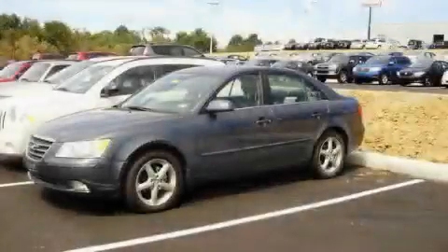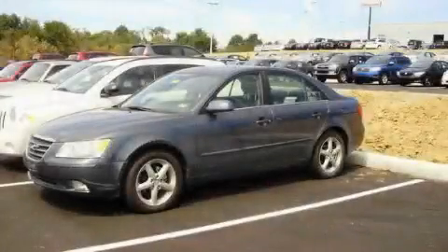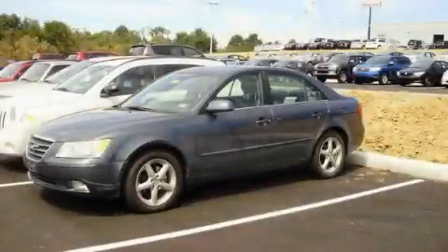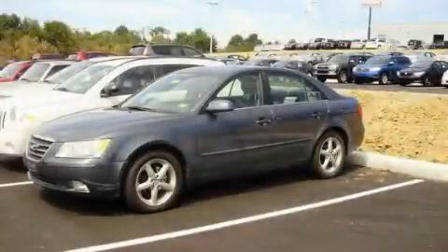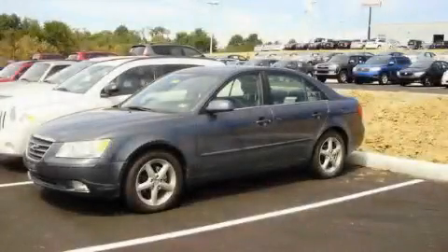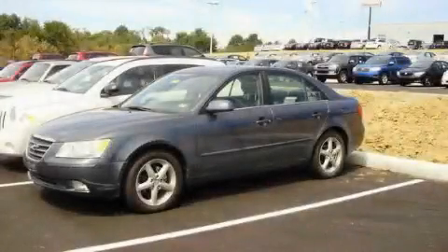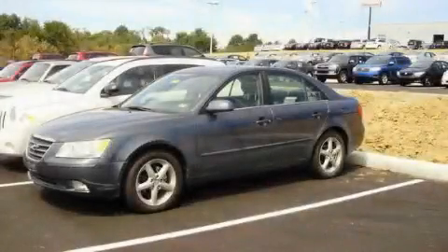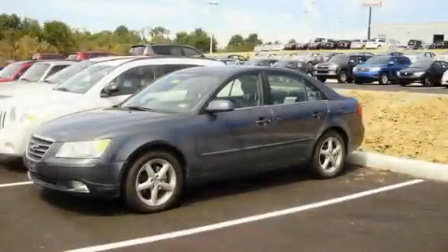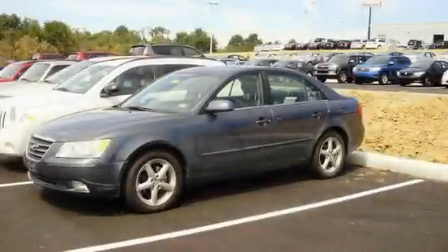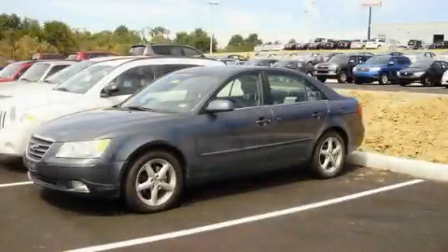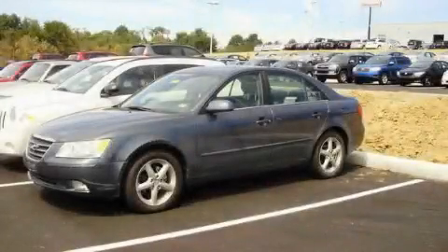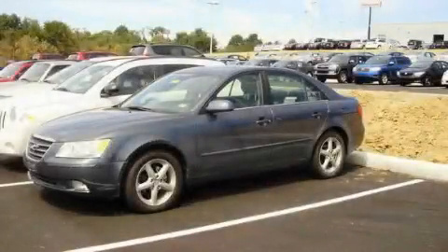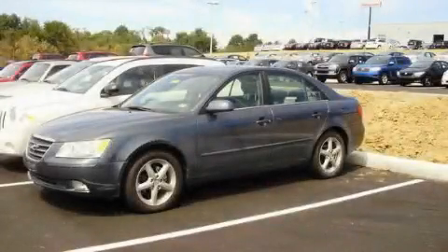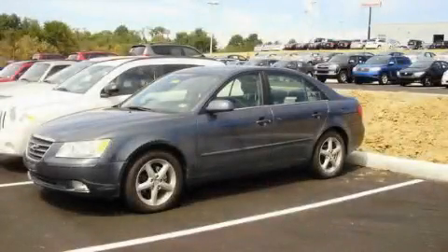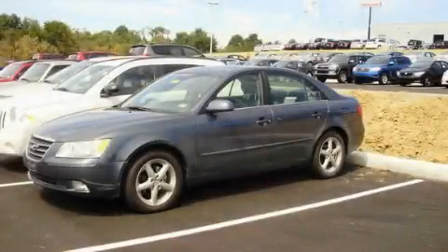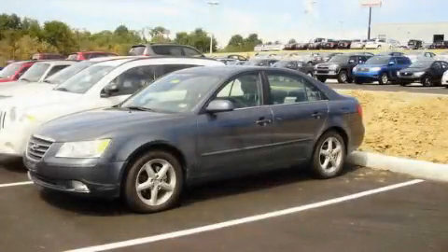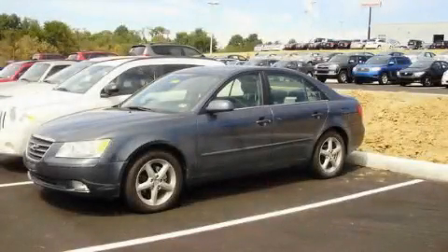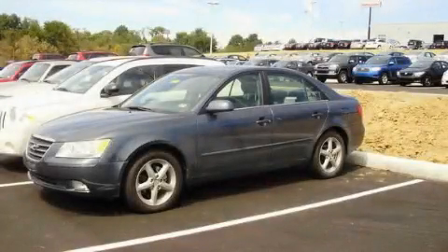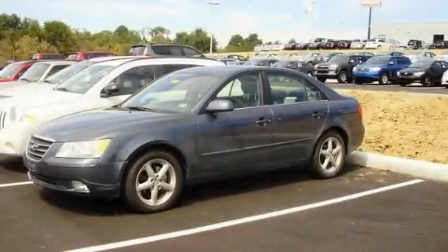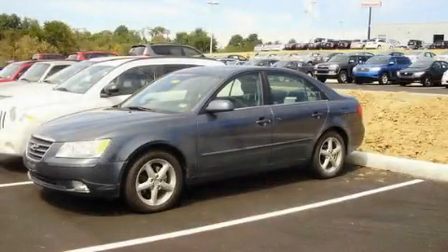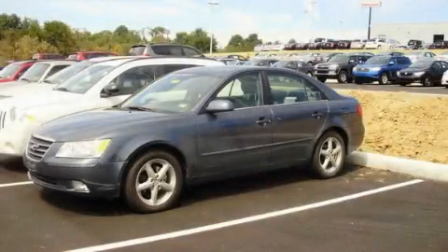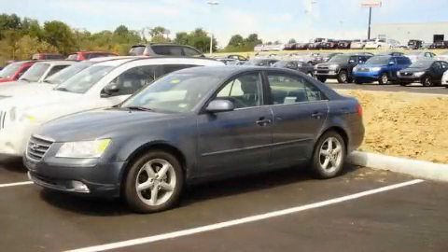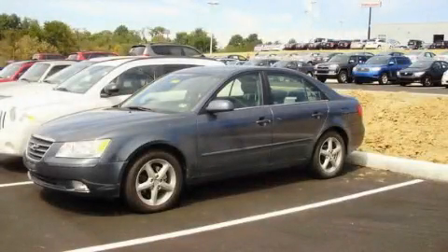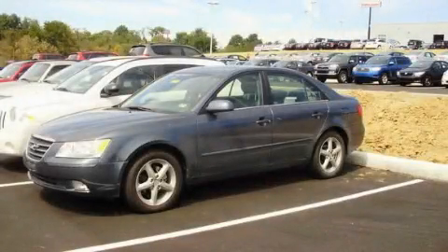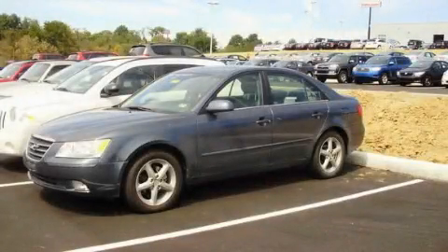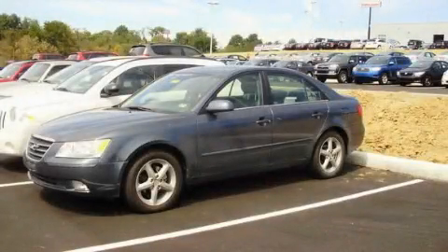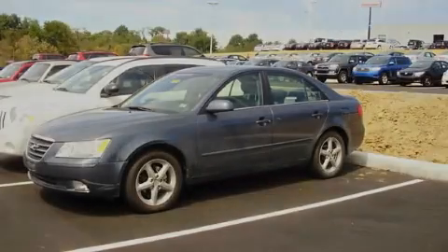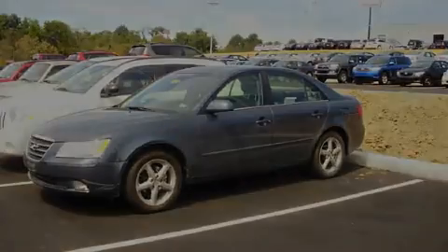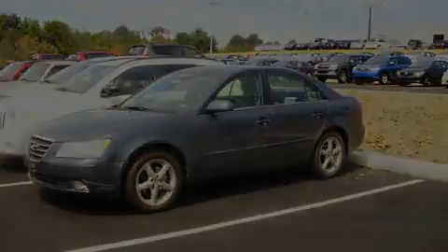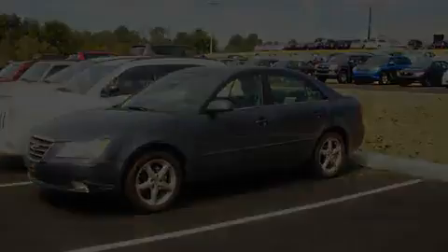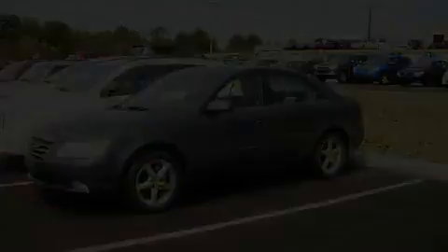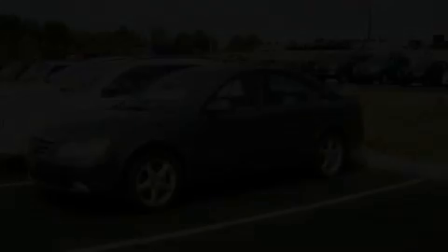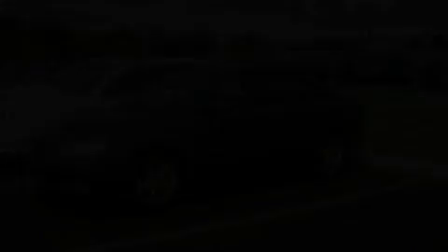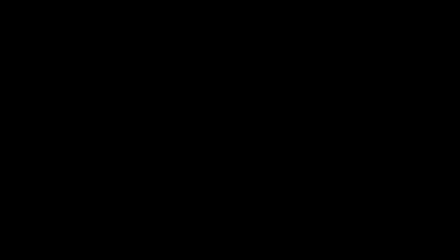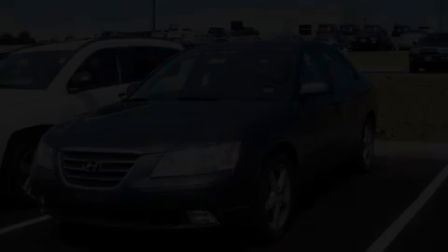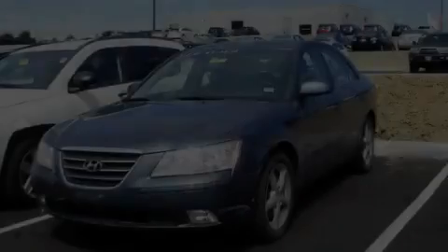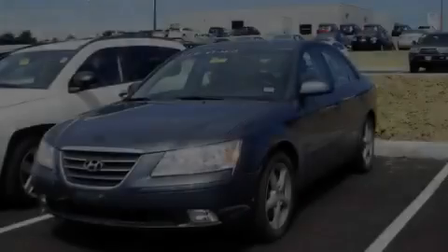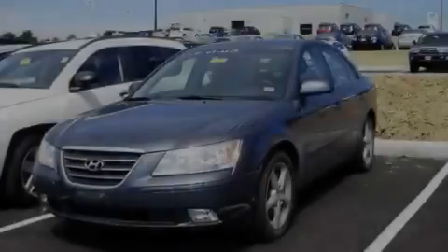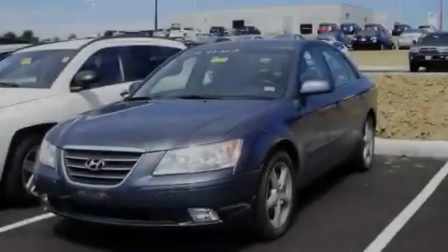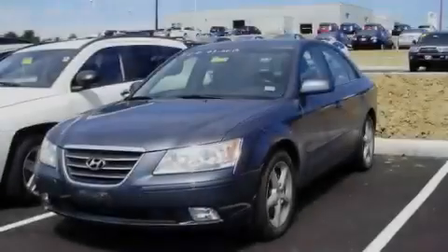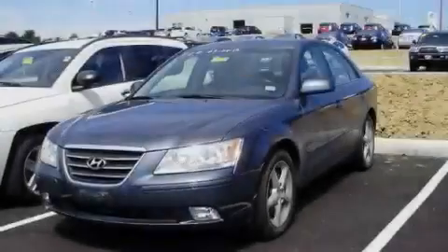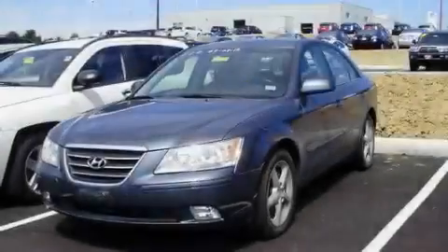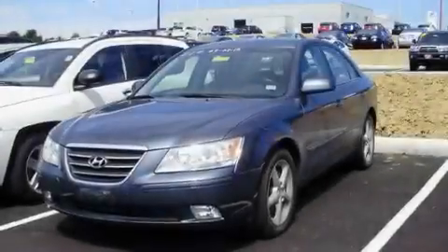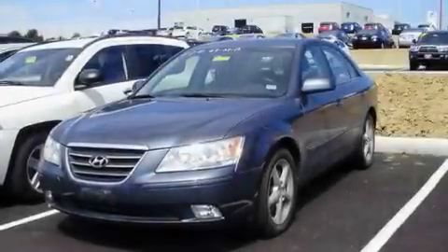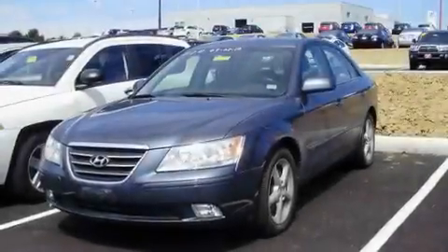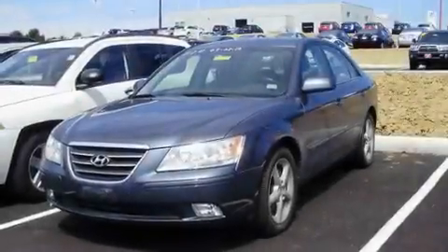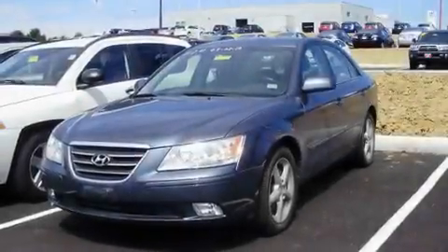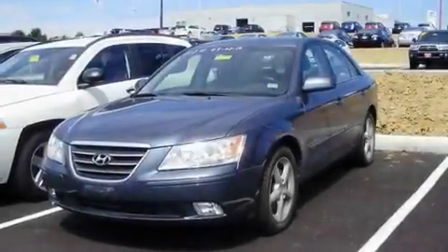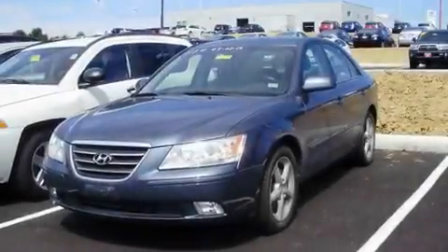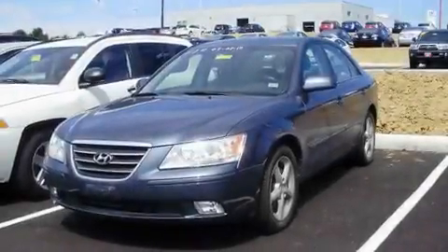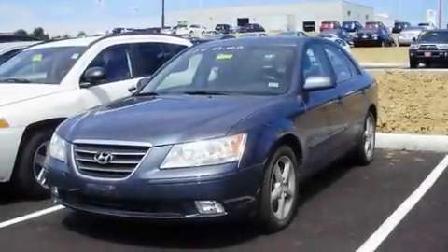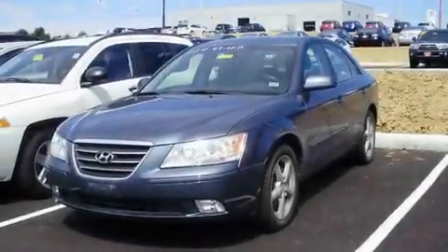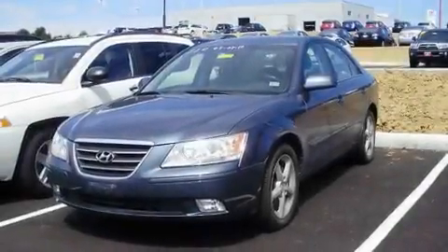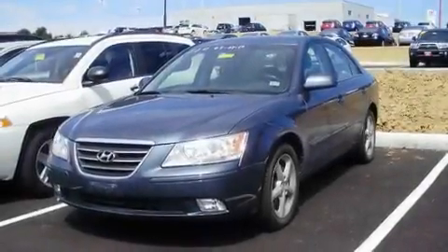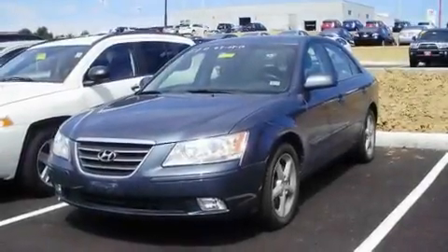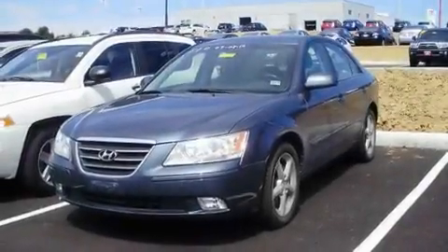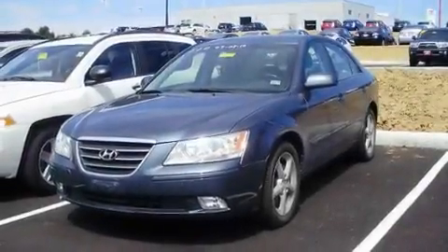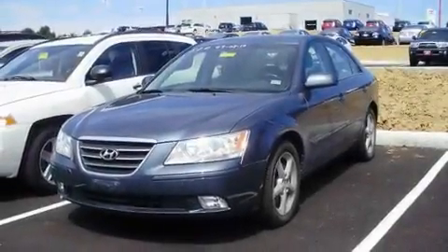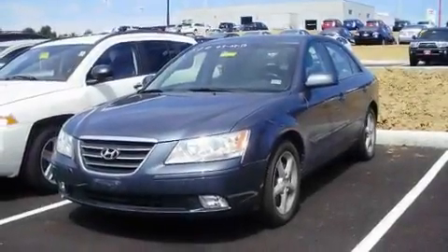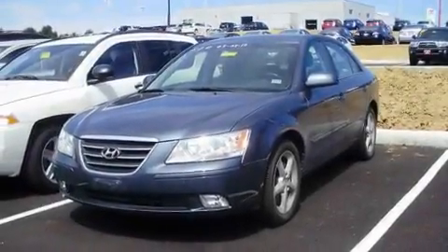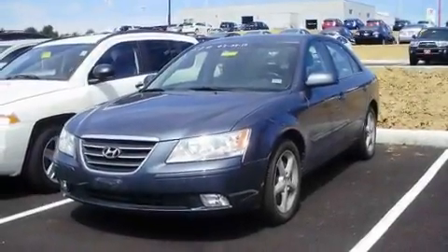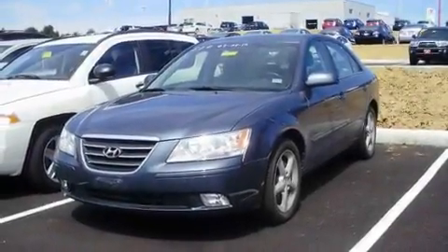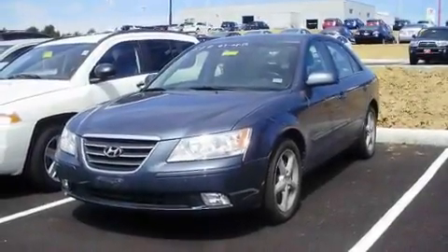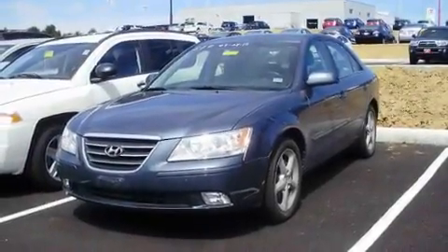This is a 2009 Hyundai Sonata. It has a 2.4-liter four-cylinder engine and an automatic transmission.